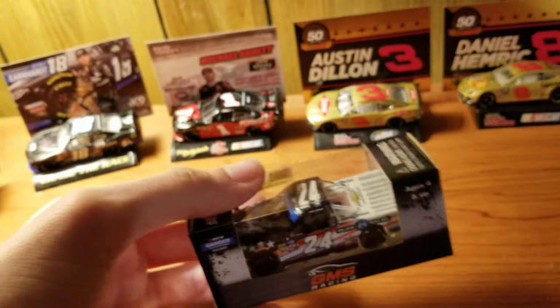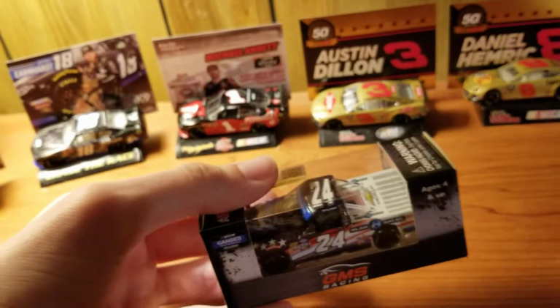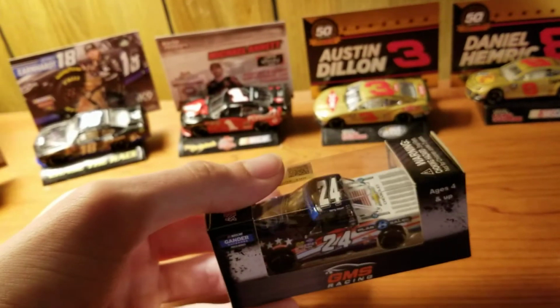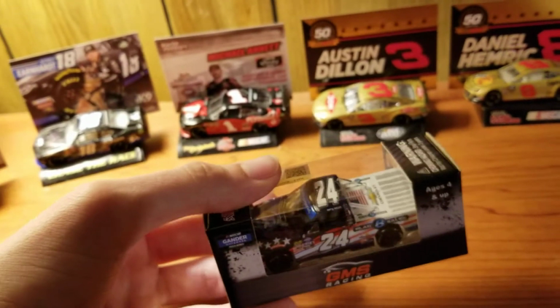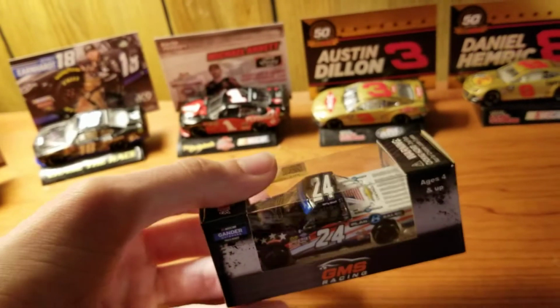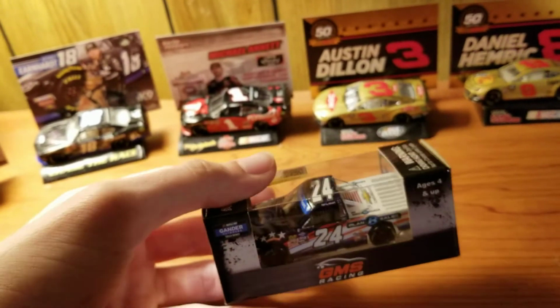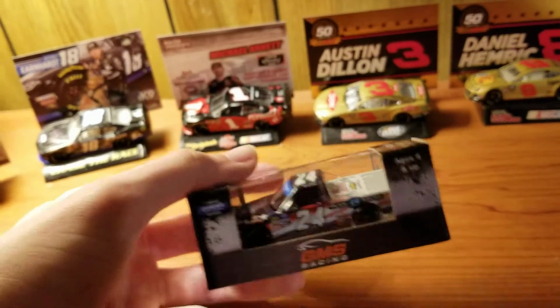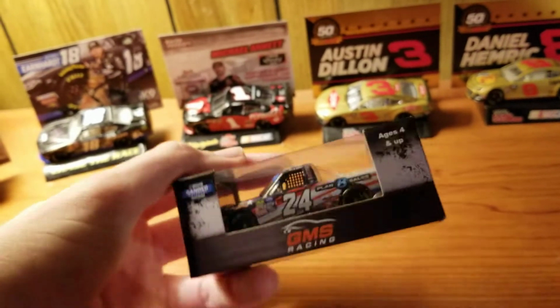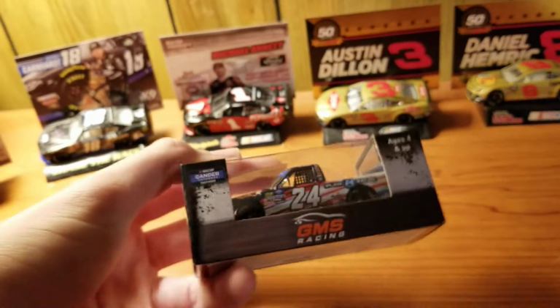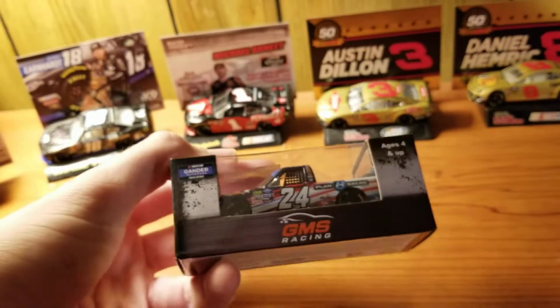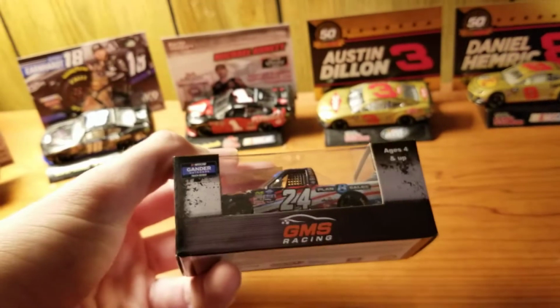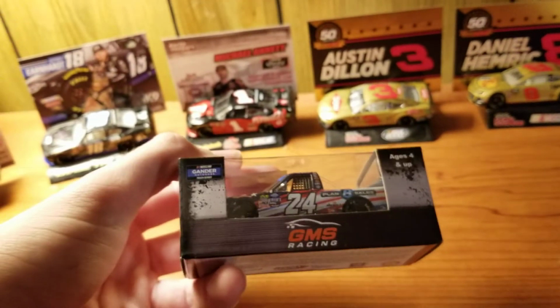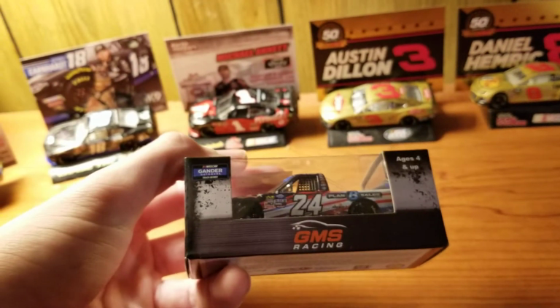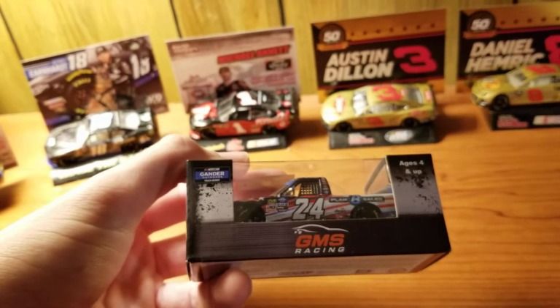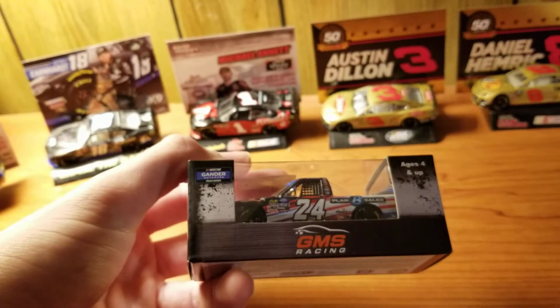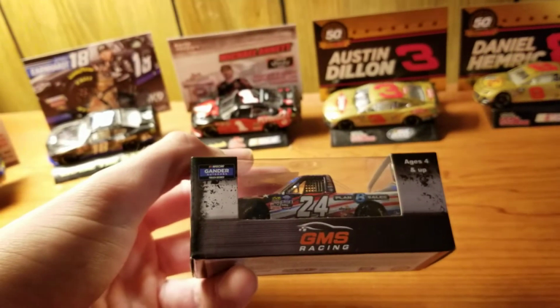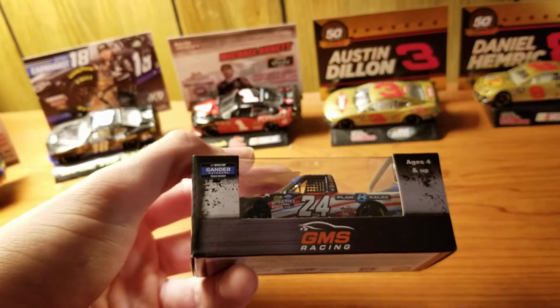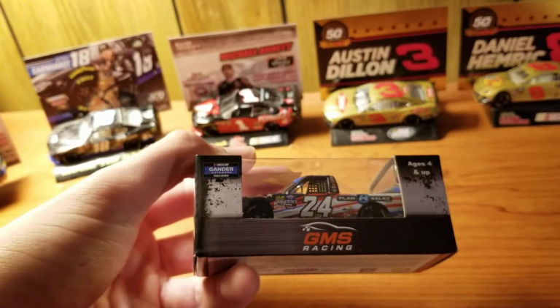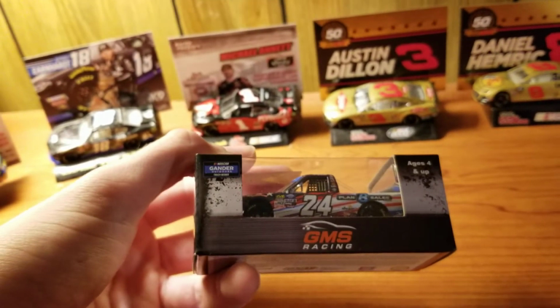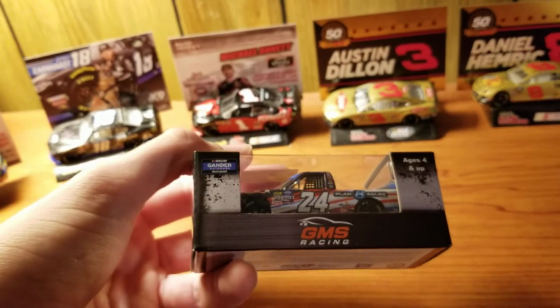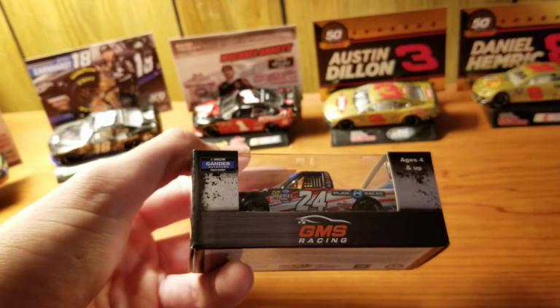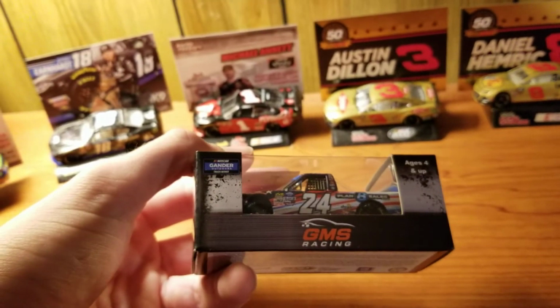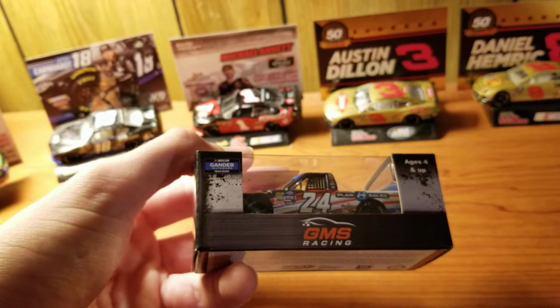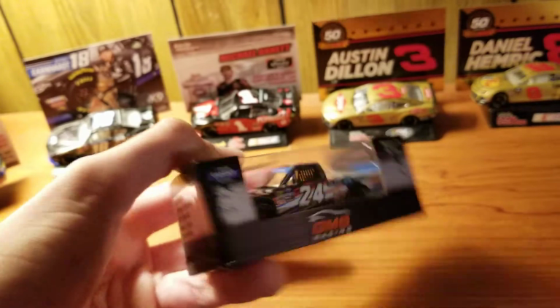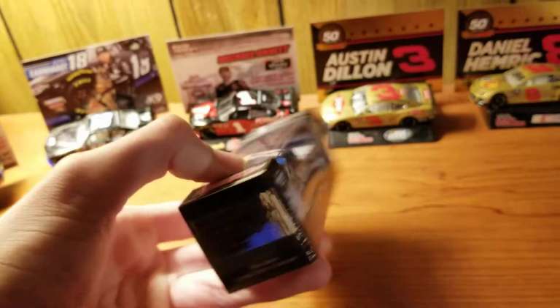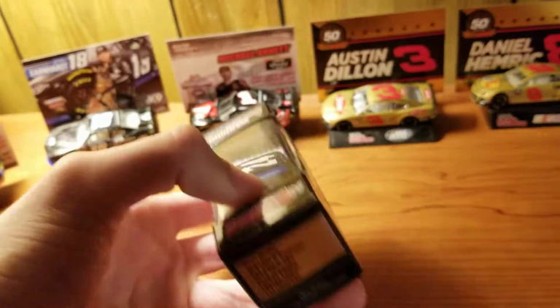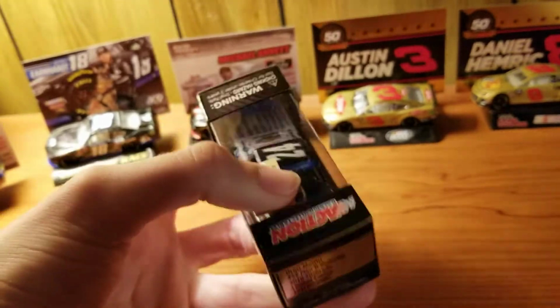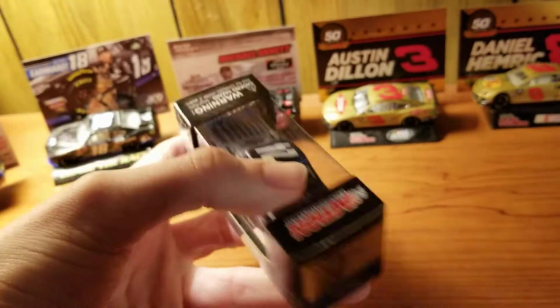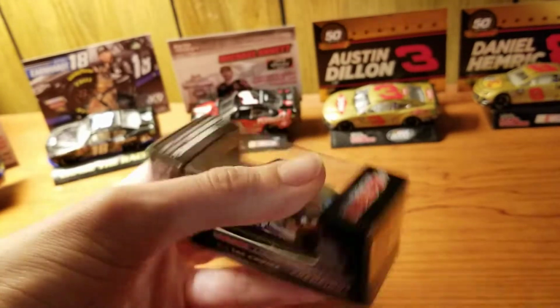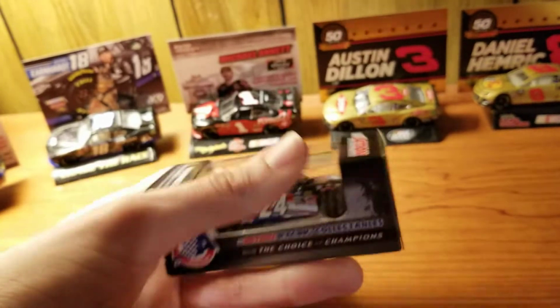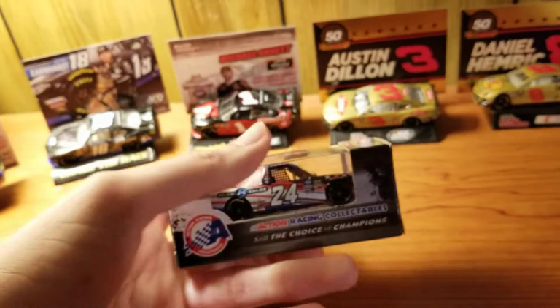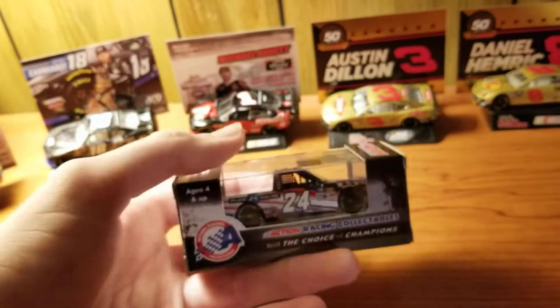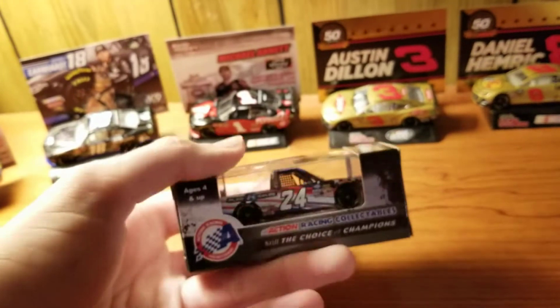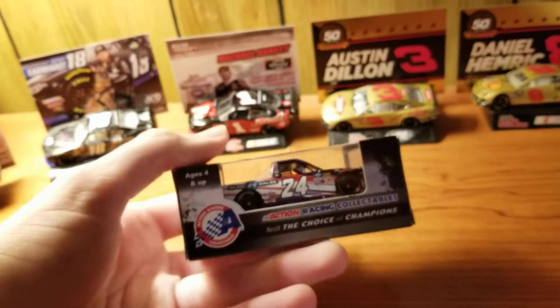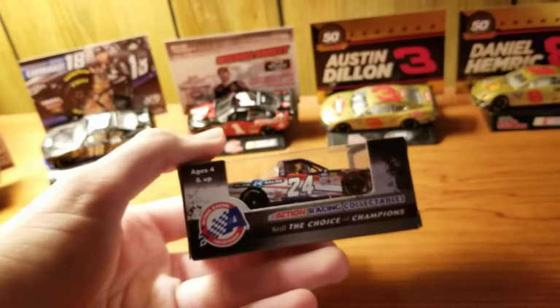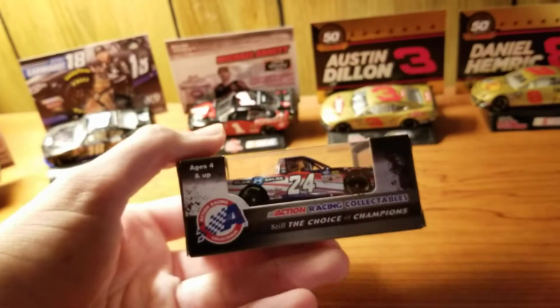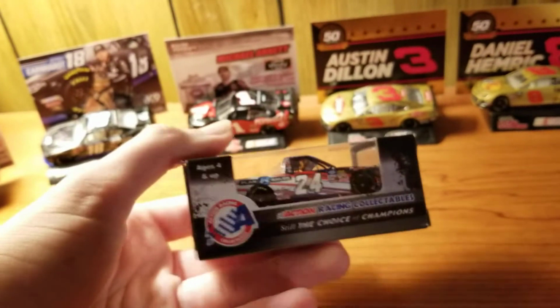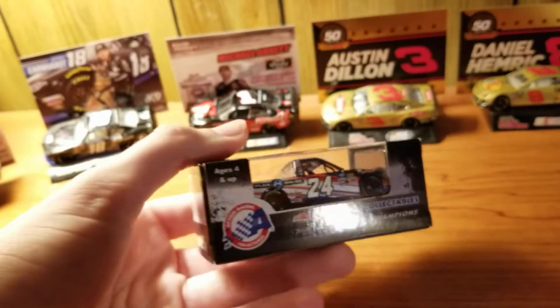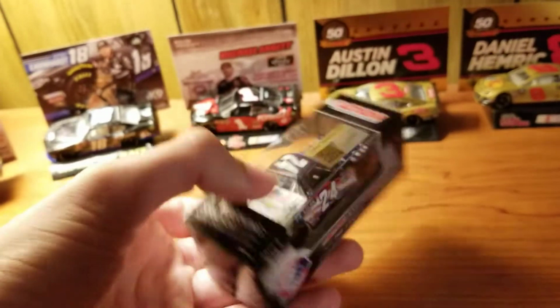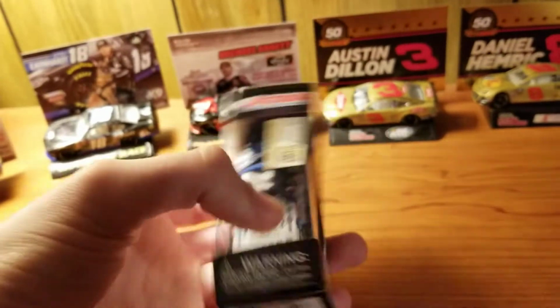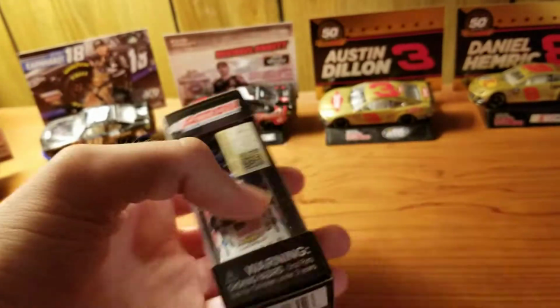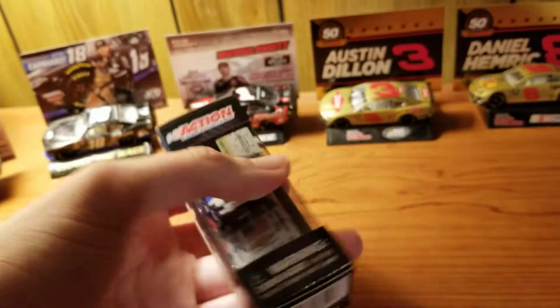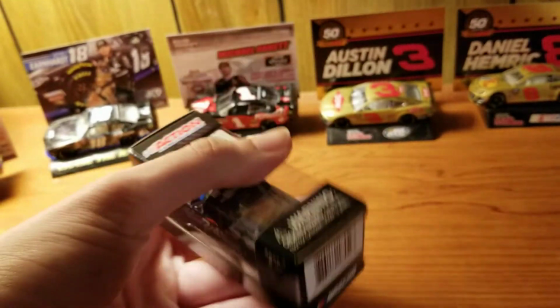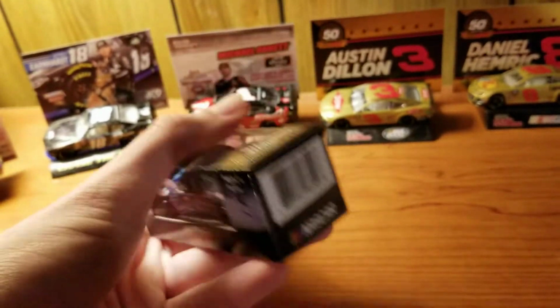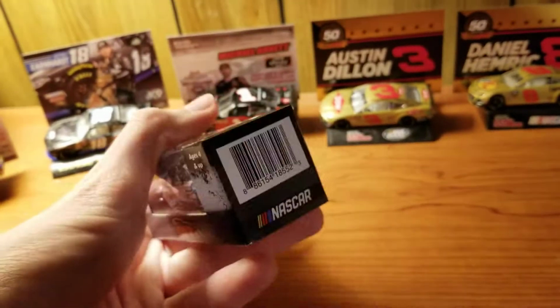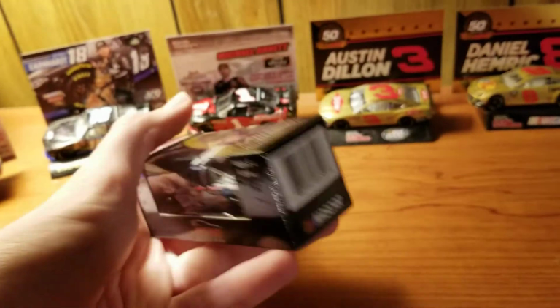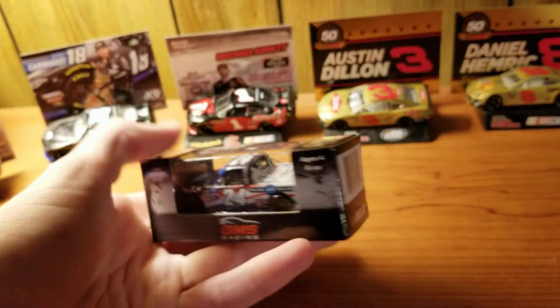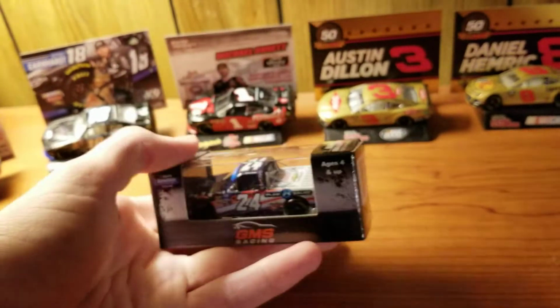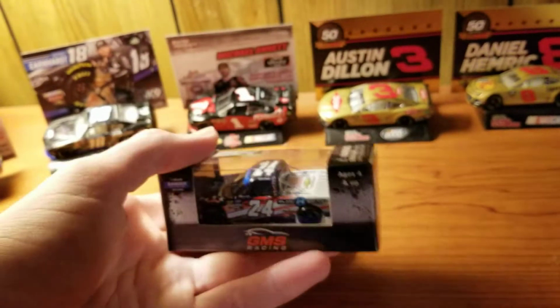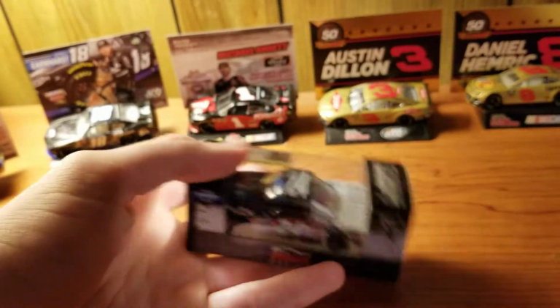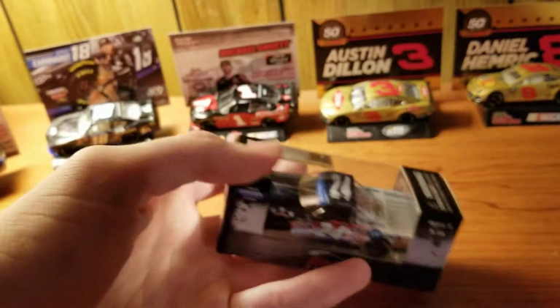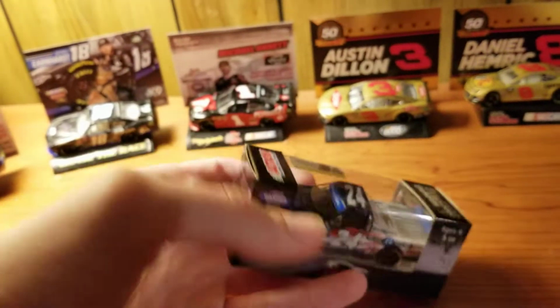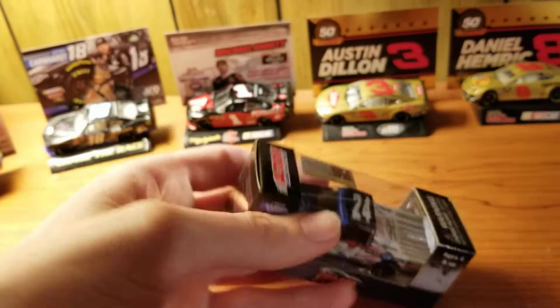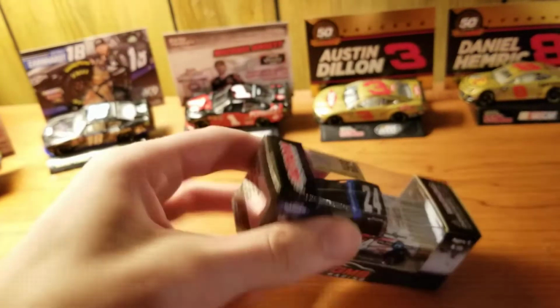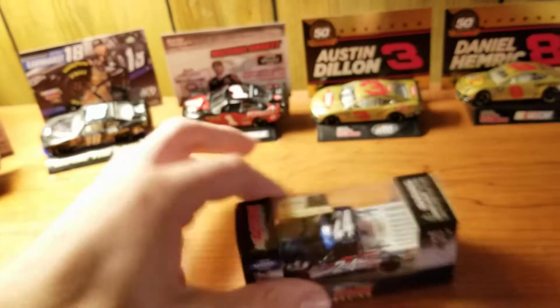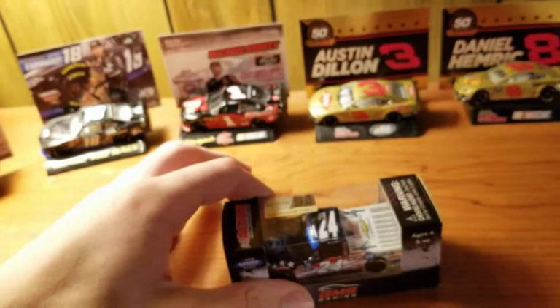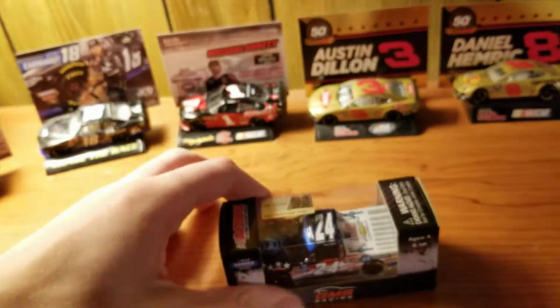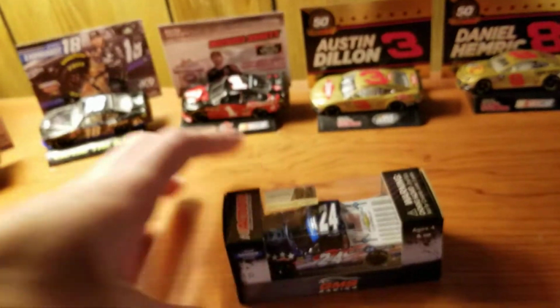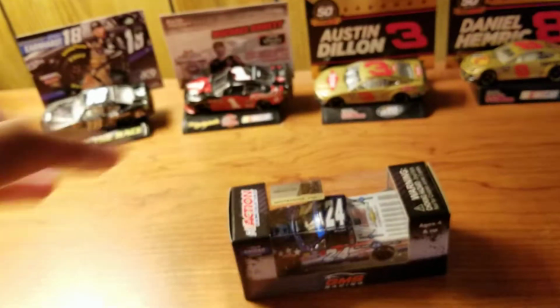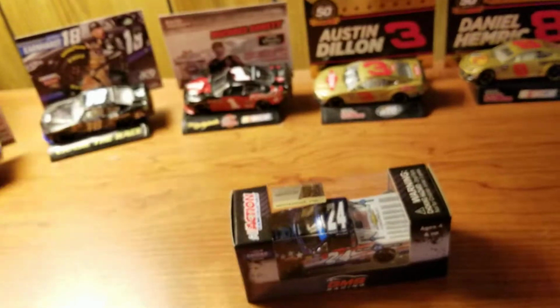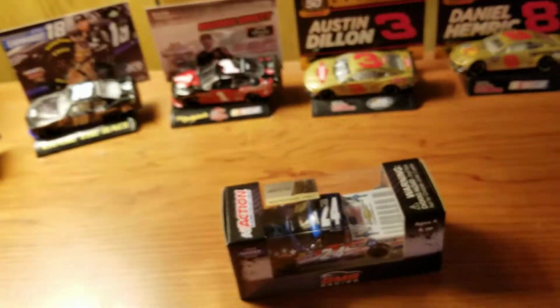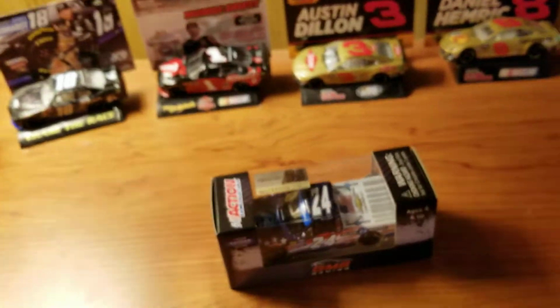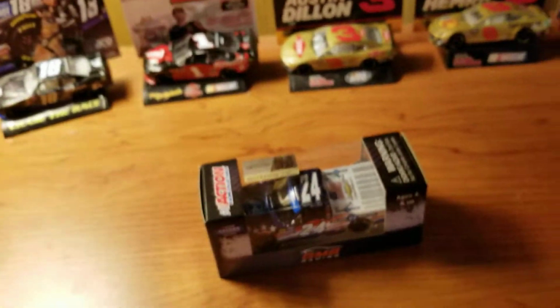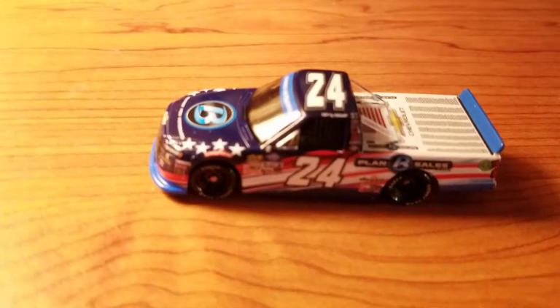So without further ado, let's open this up. You have GMS Racing on one side of the box and then other stuff.